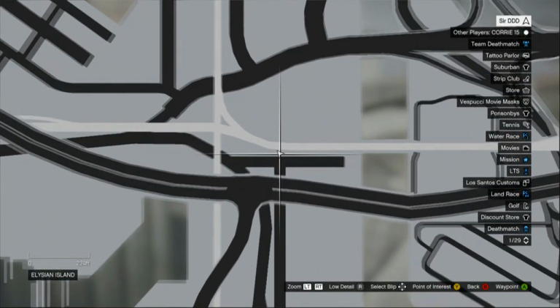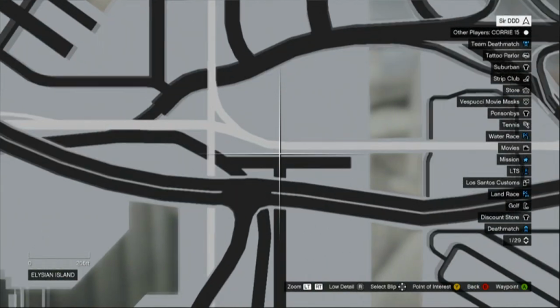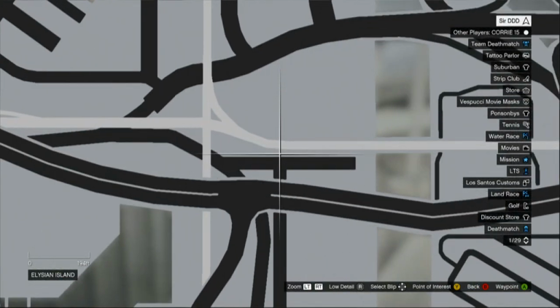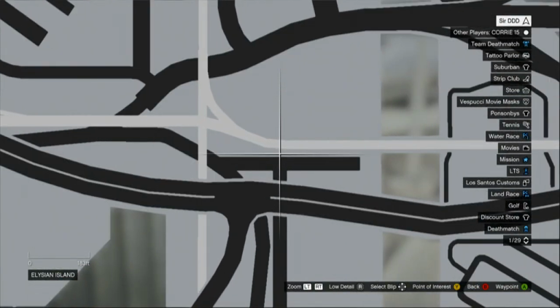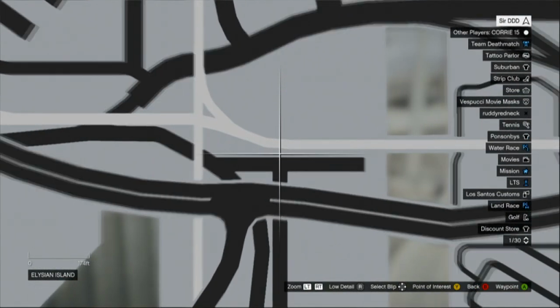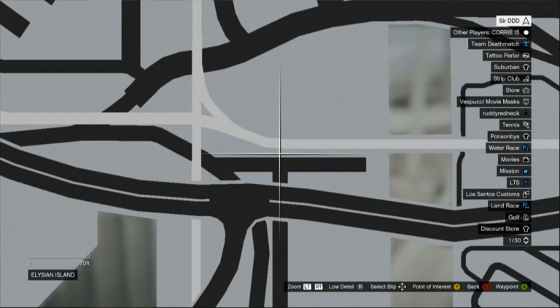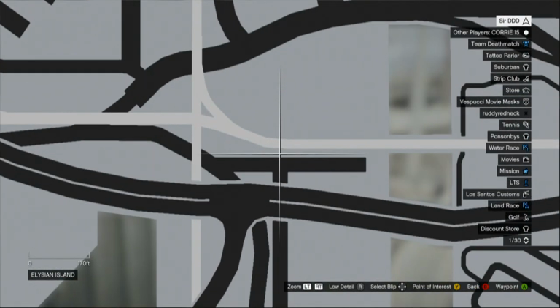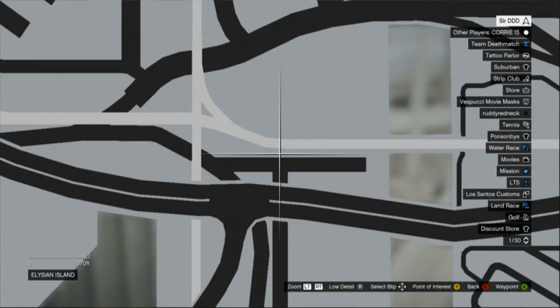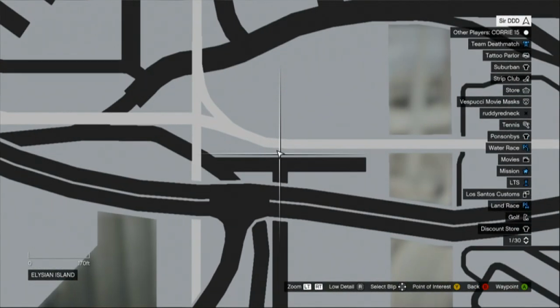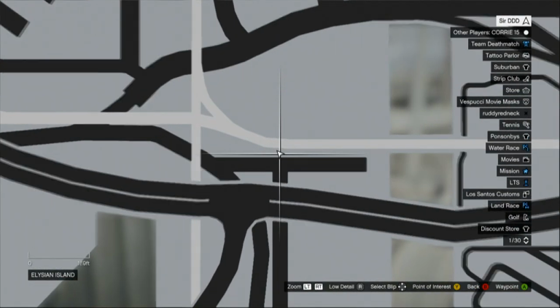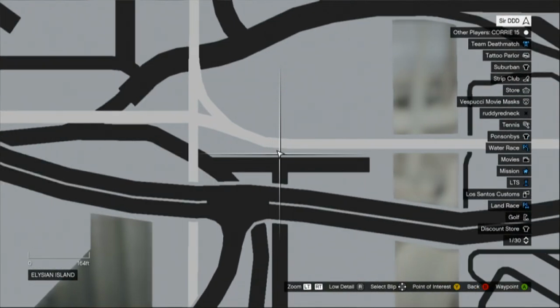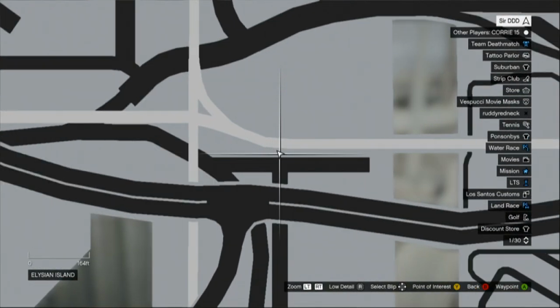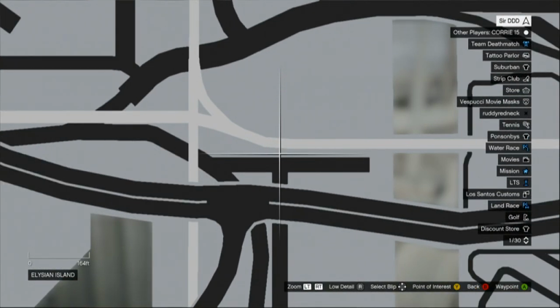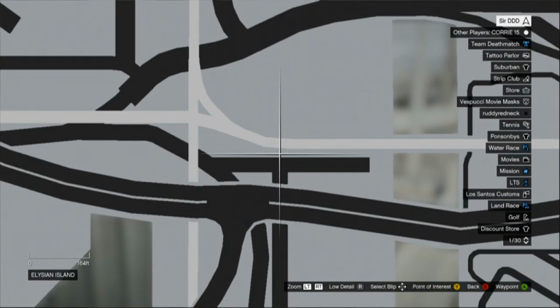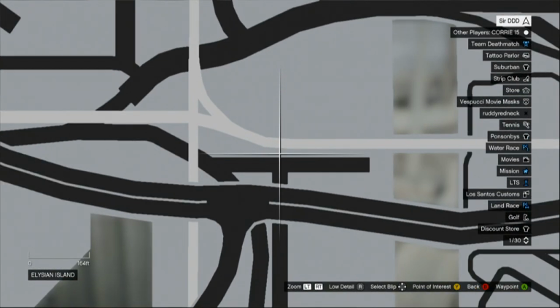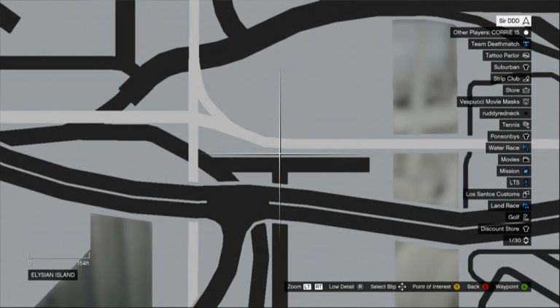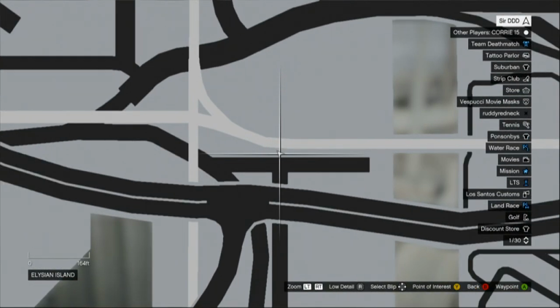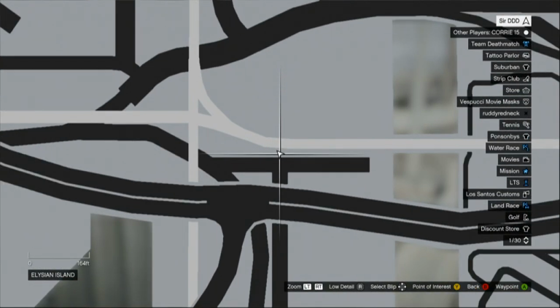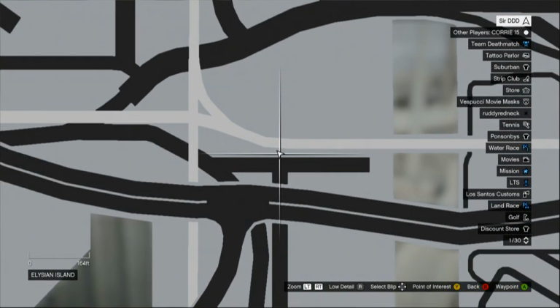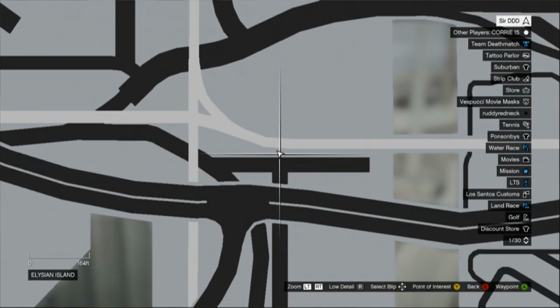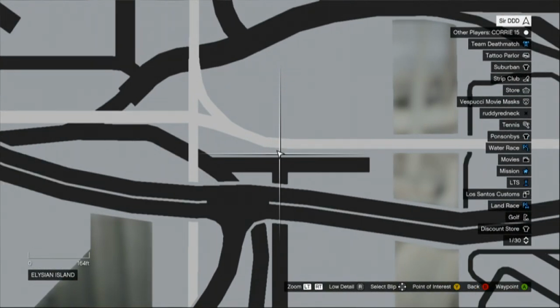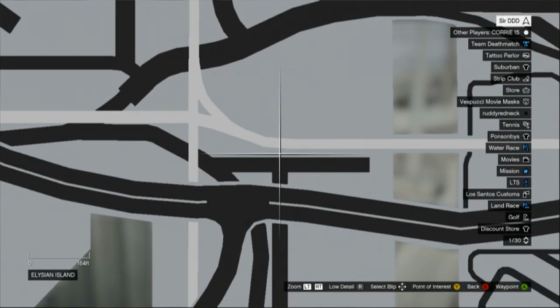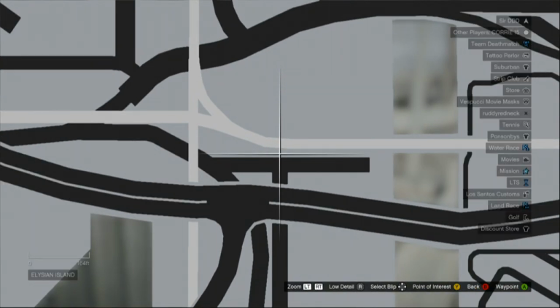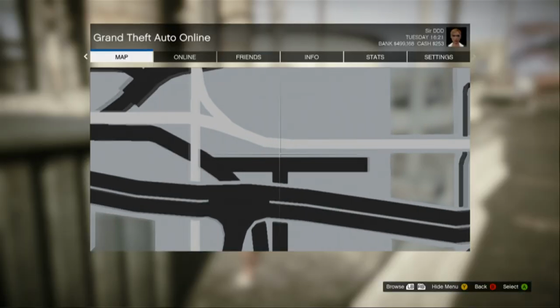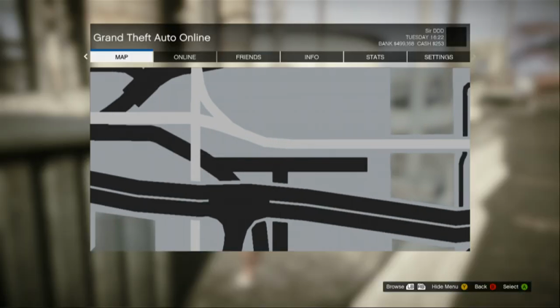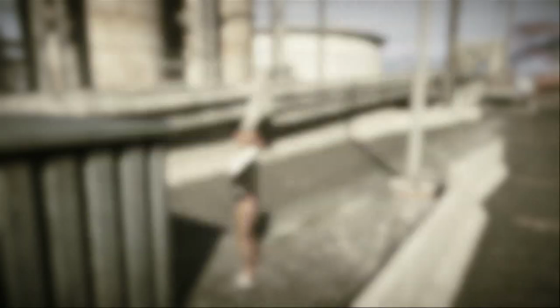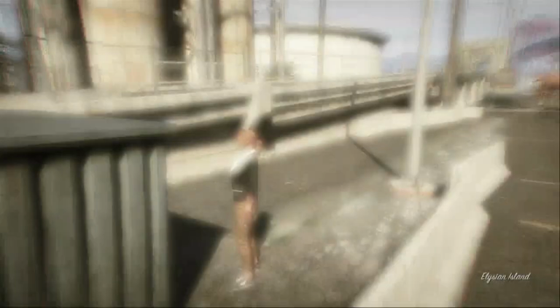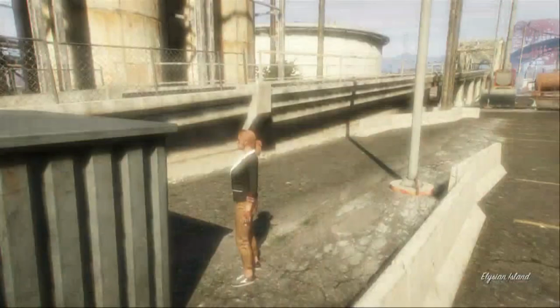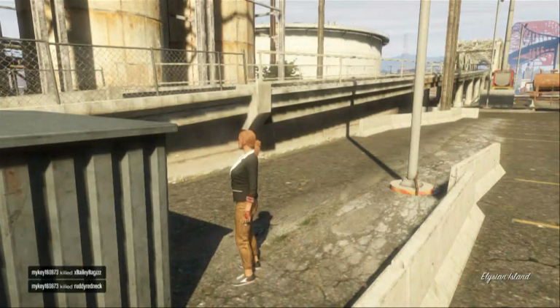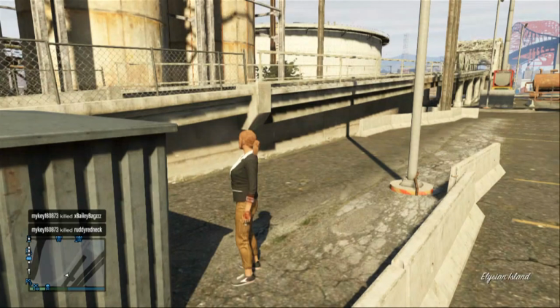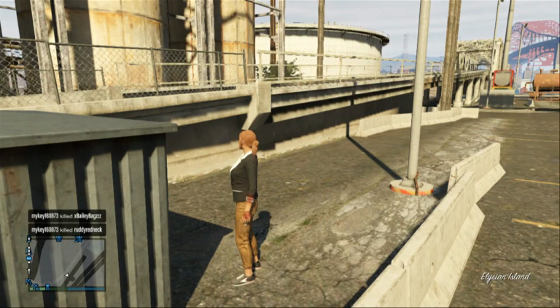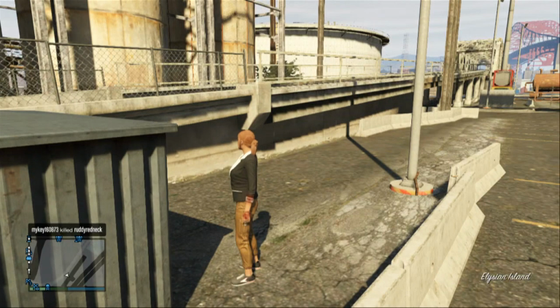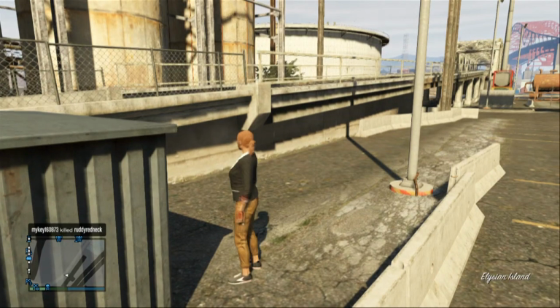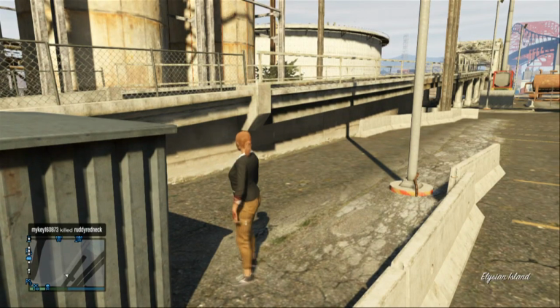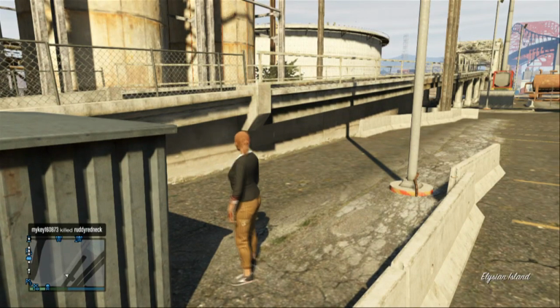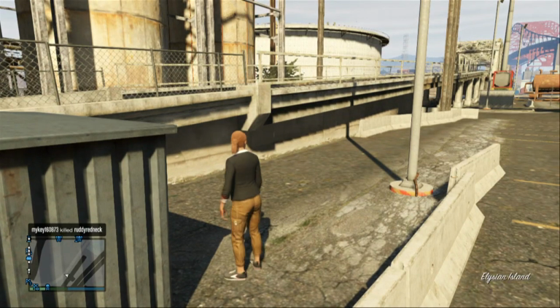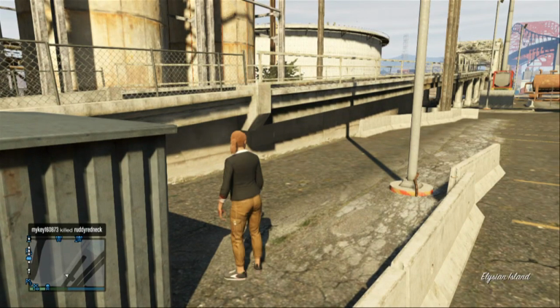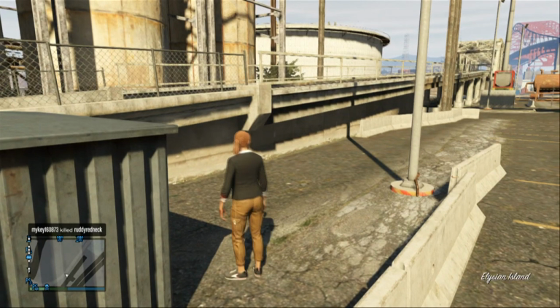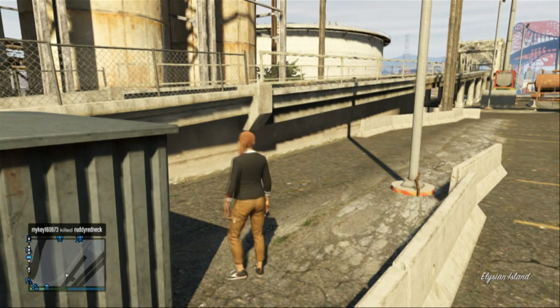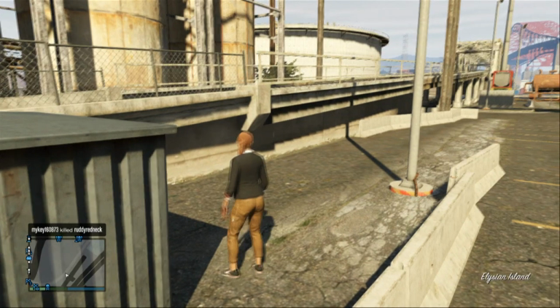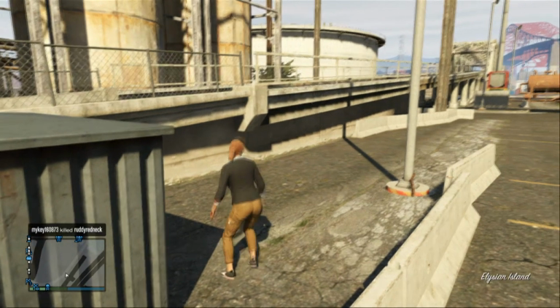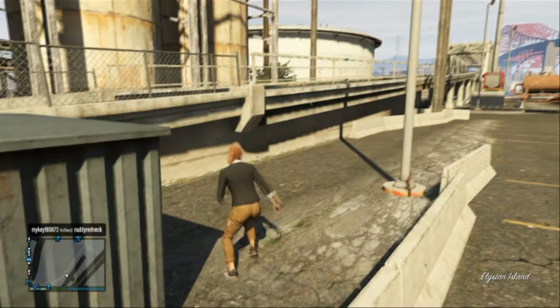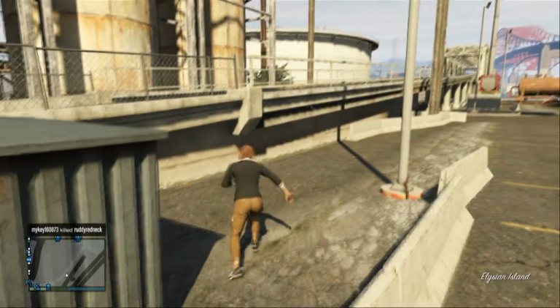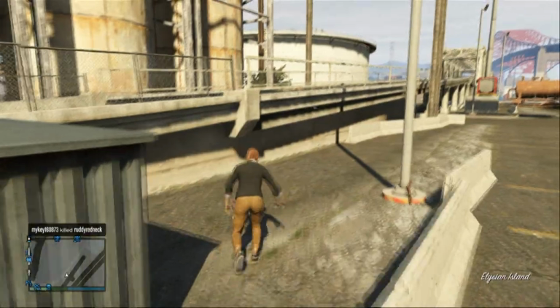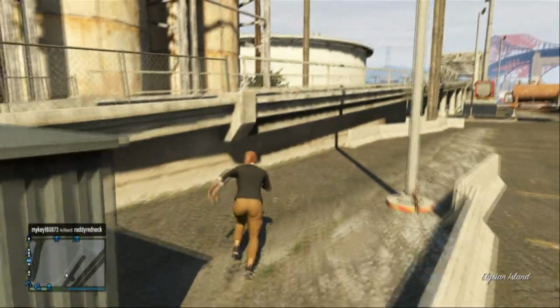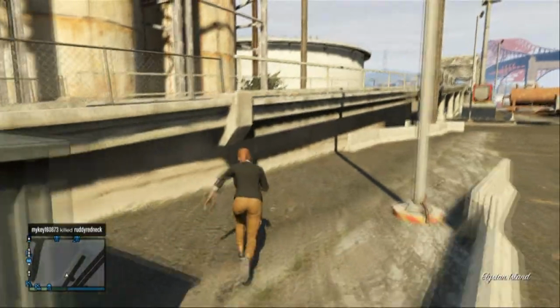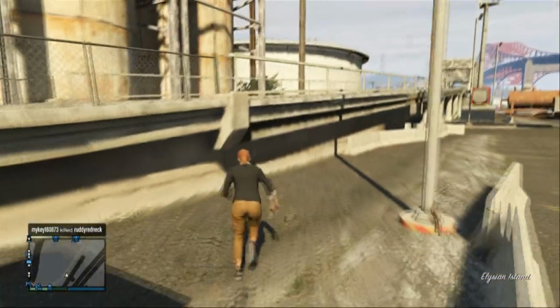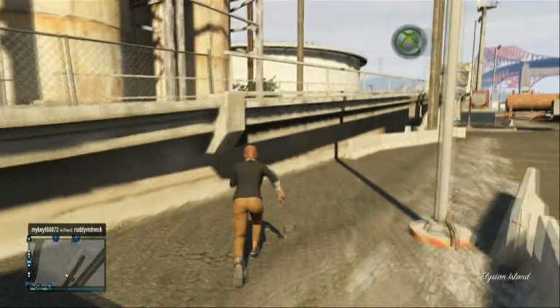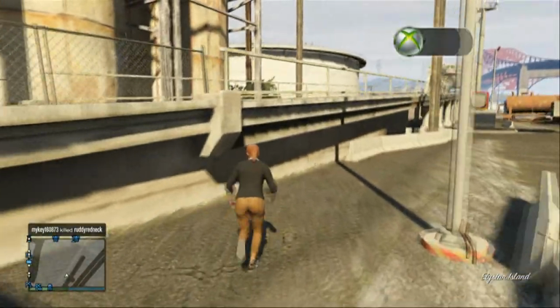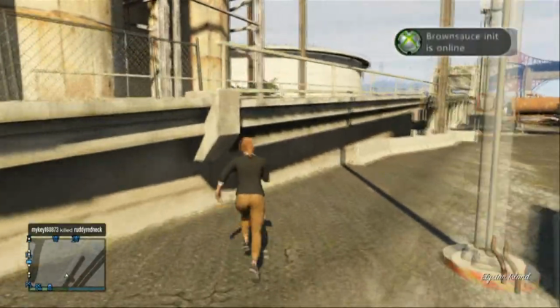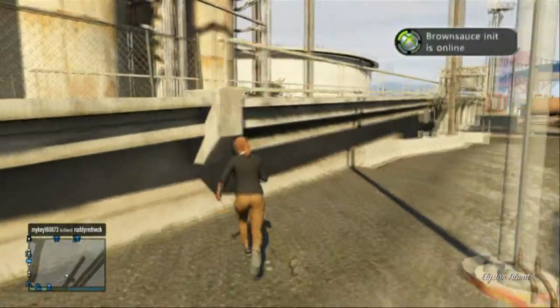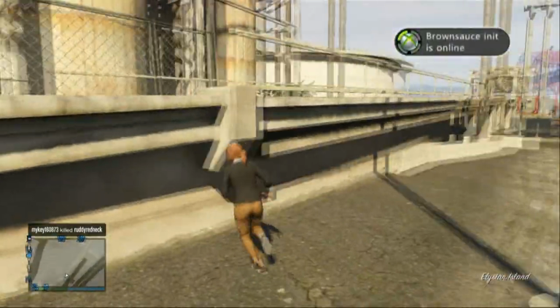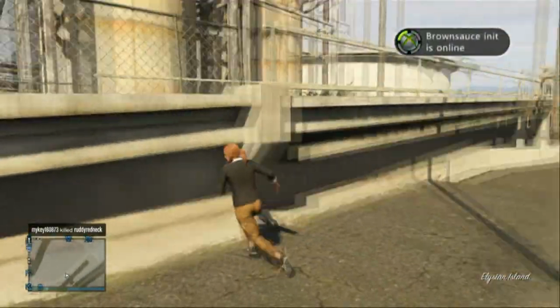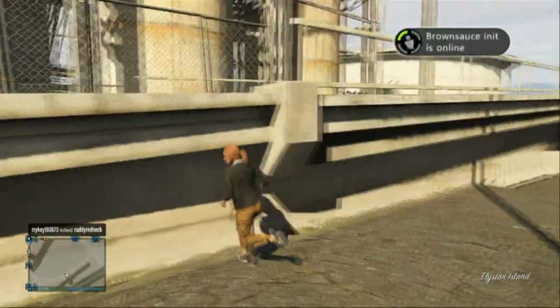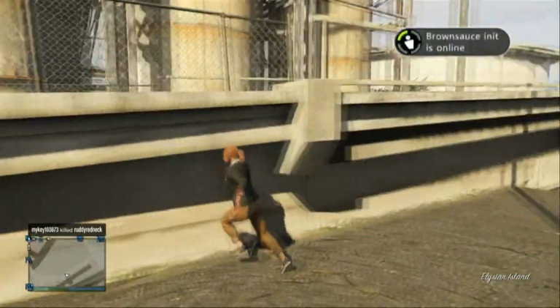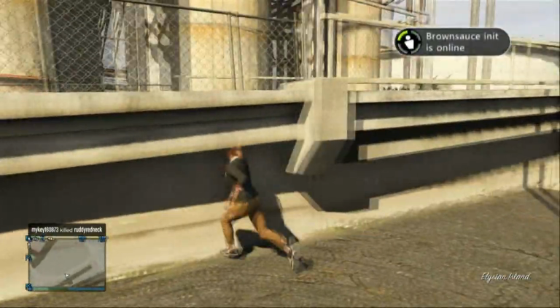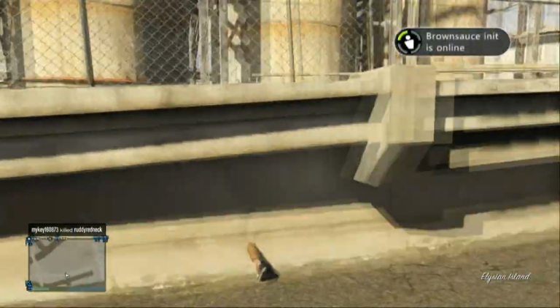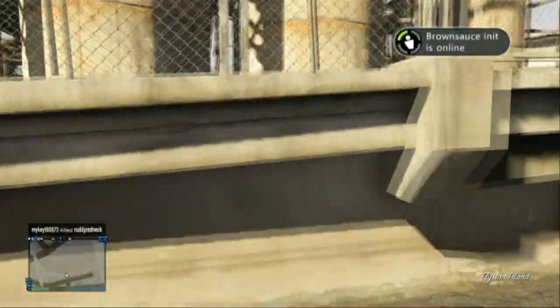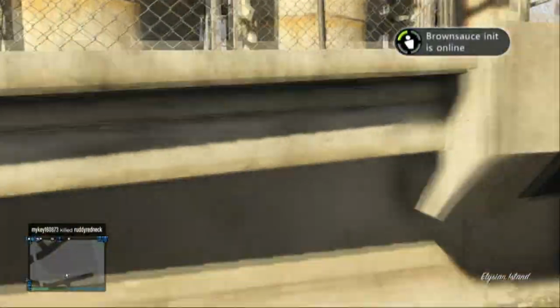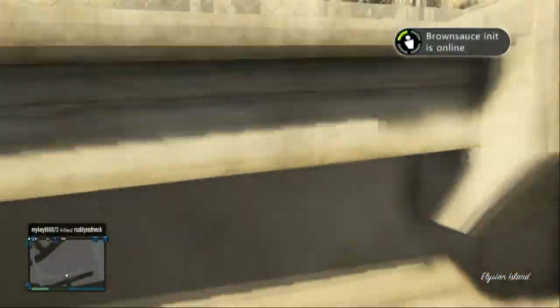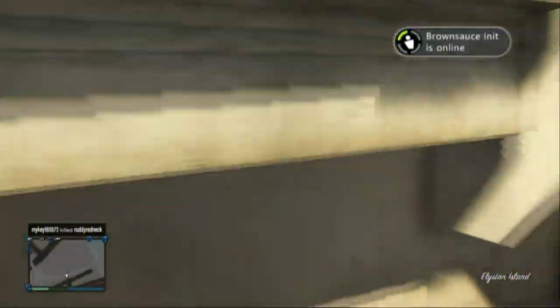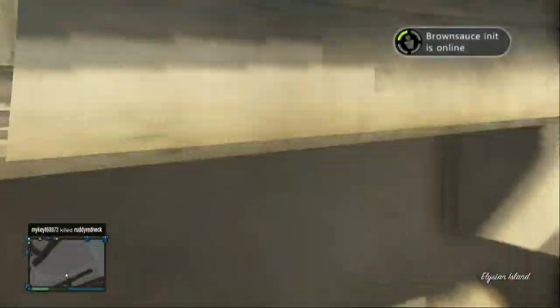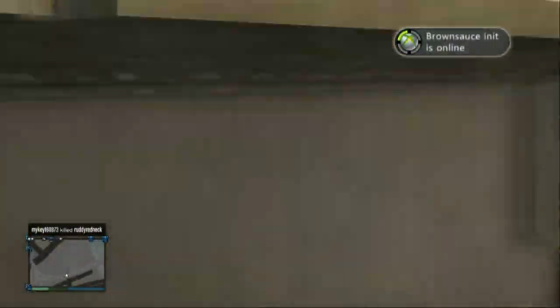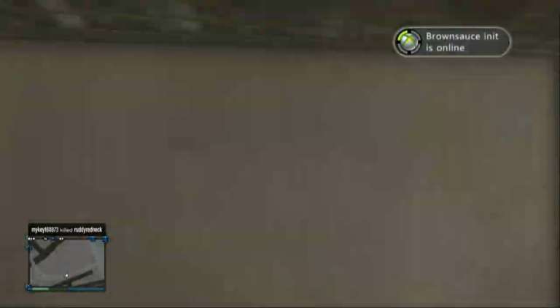So if I show you now, zoom in from the map — as you can see it's right in the corner of the map, and it's really easy to get to.